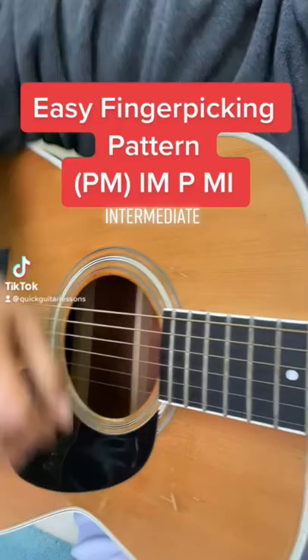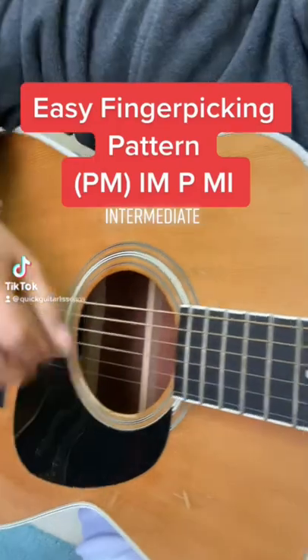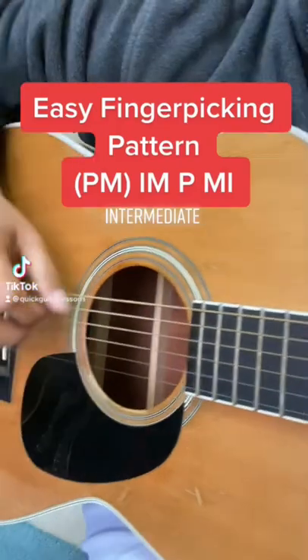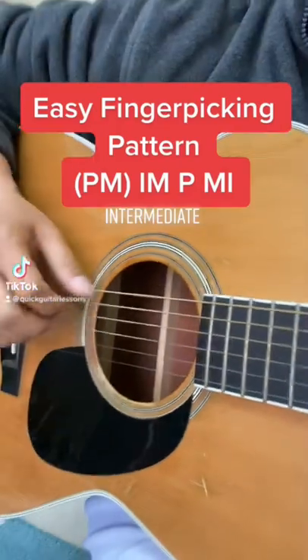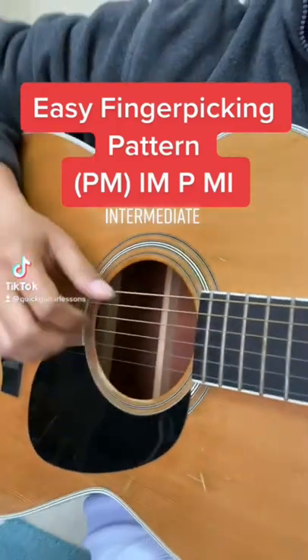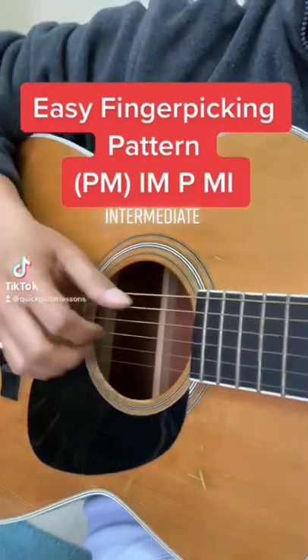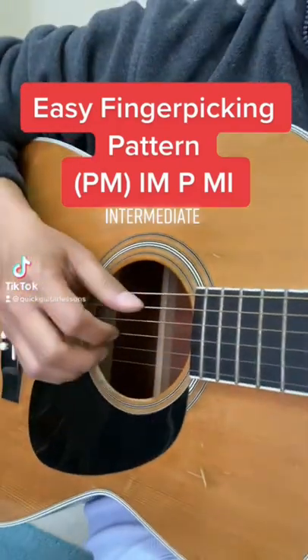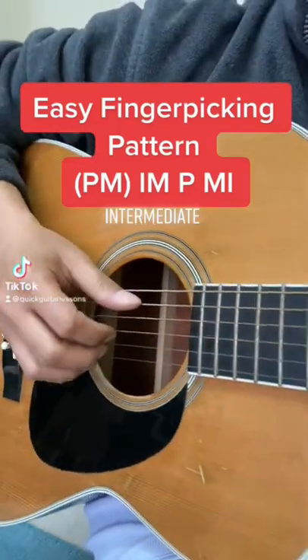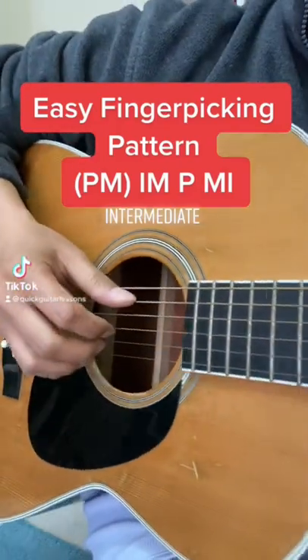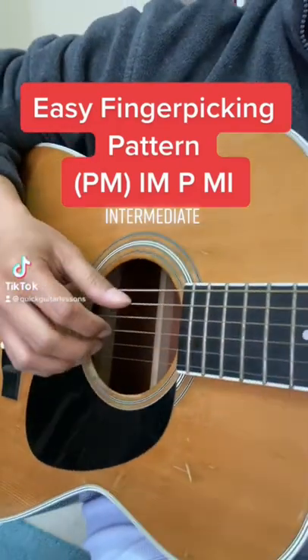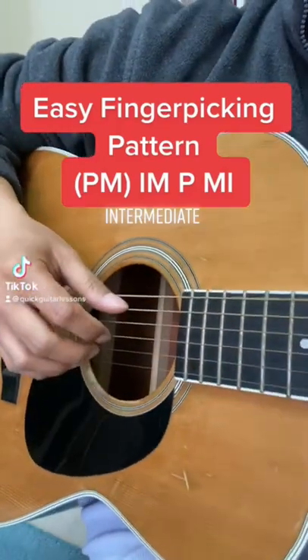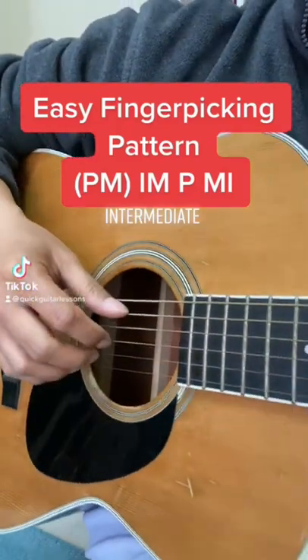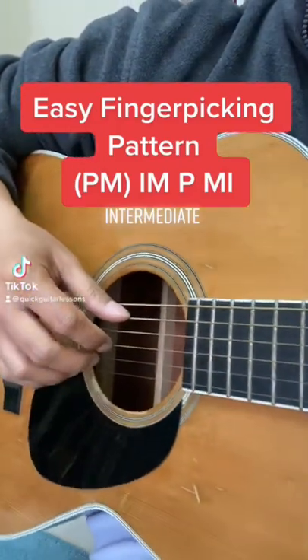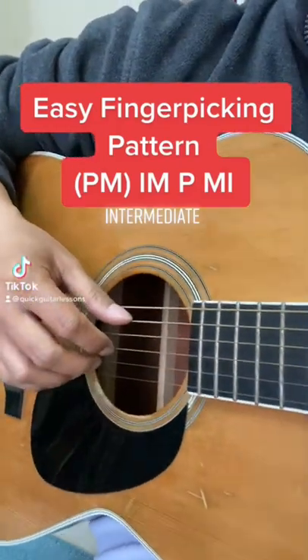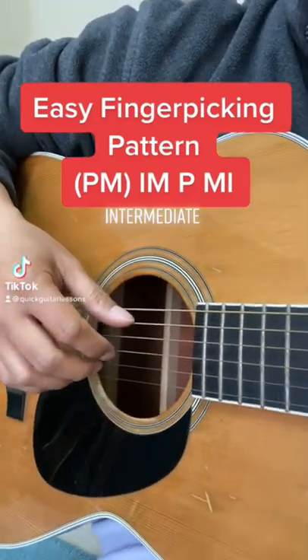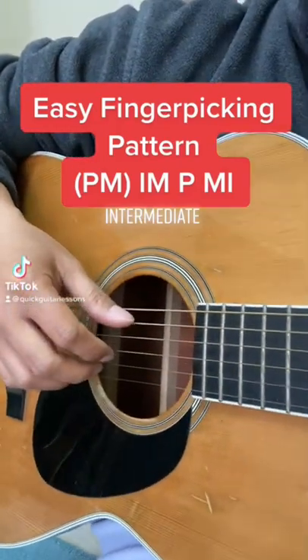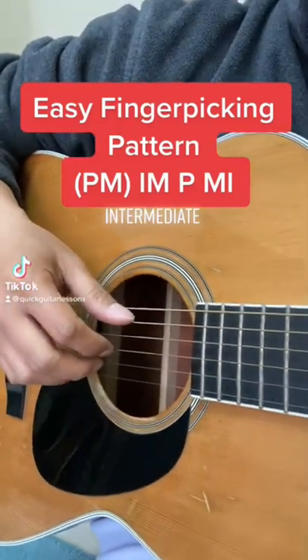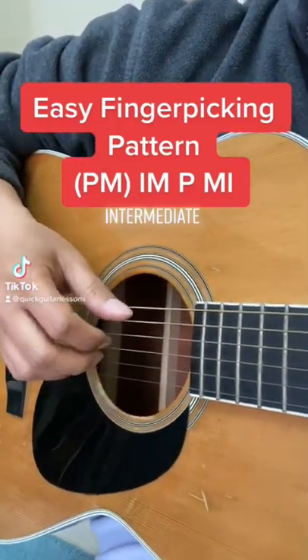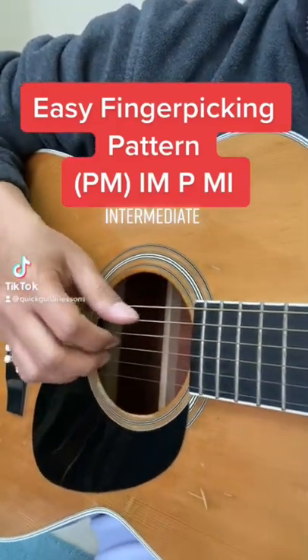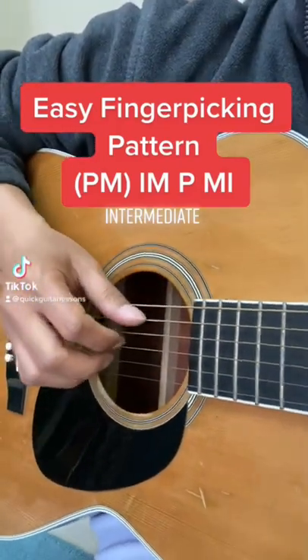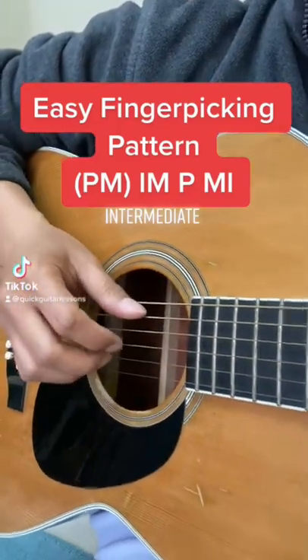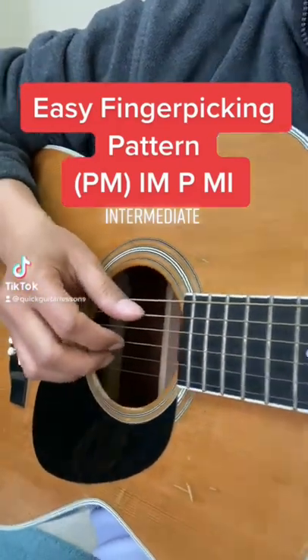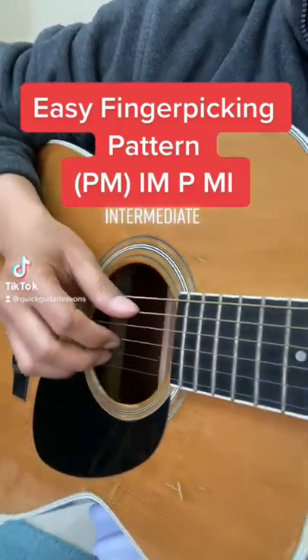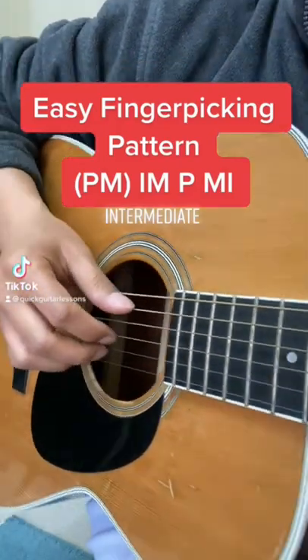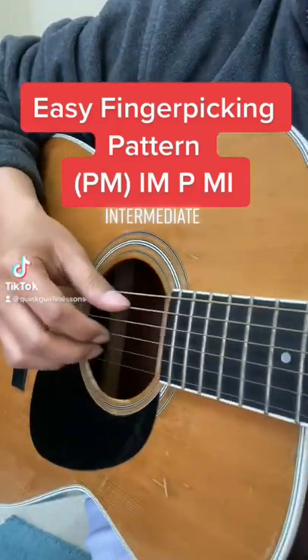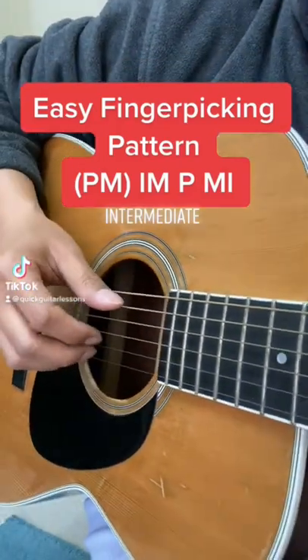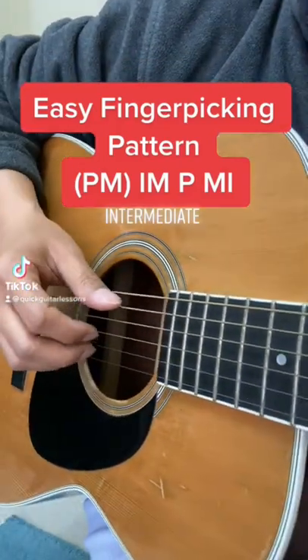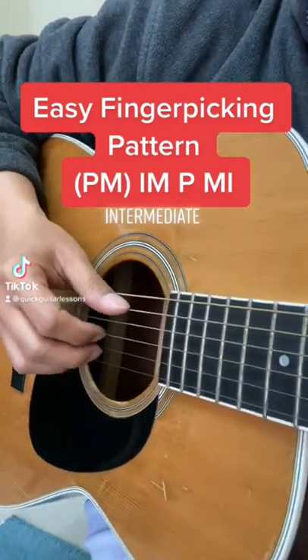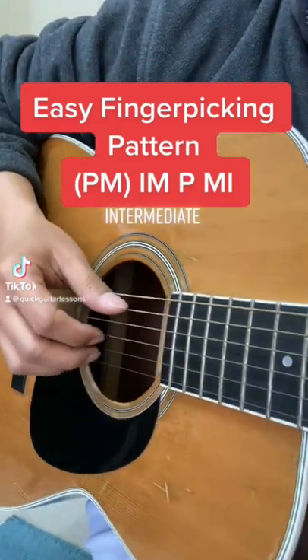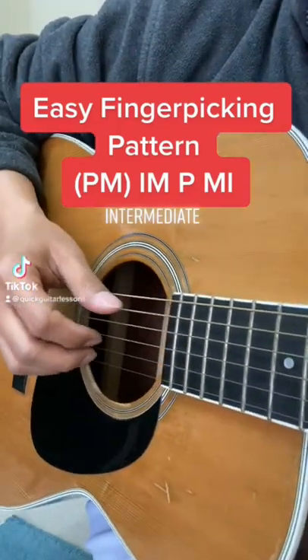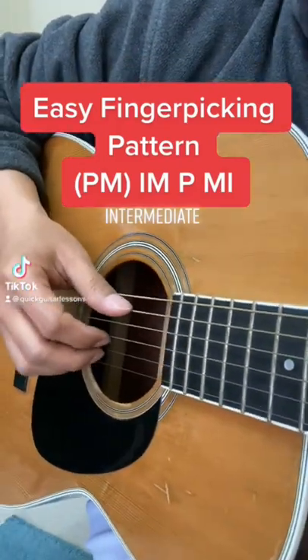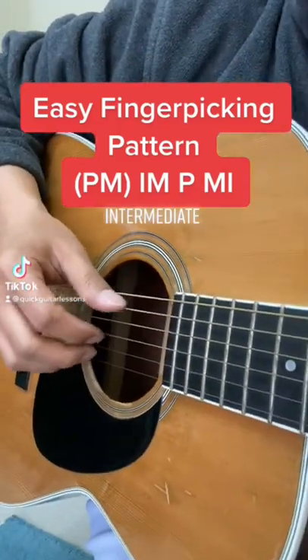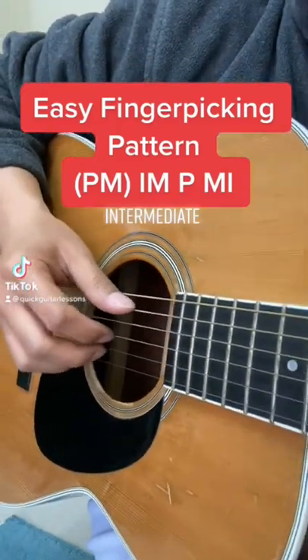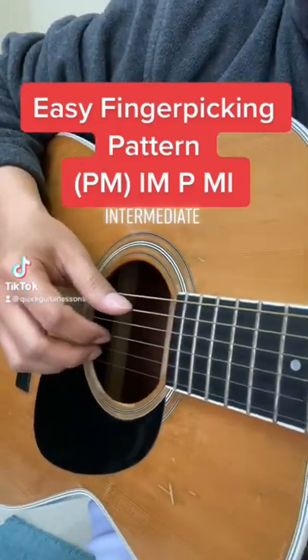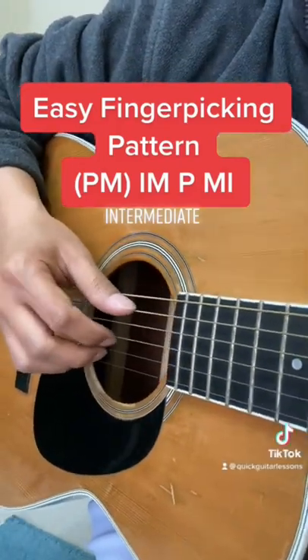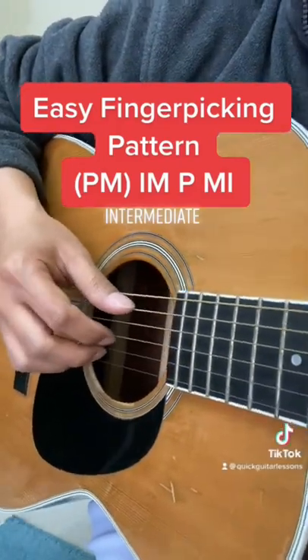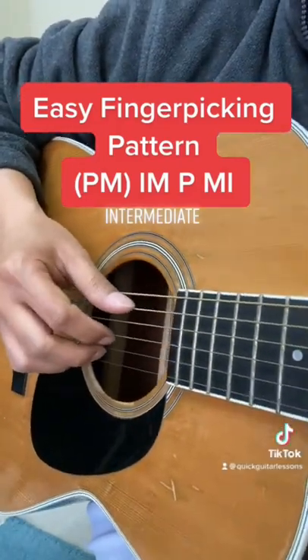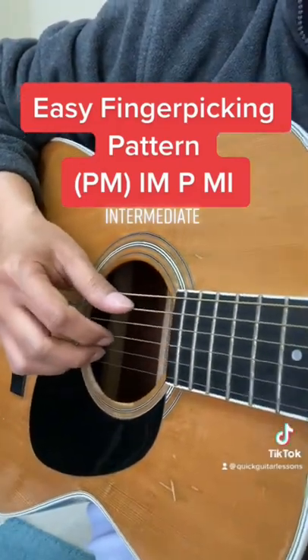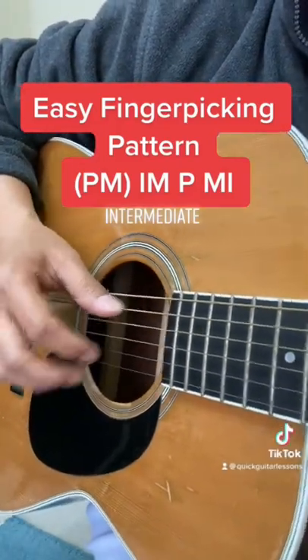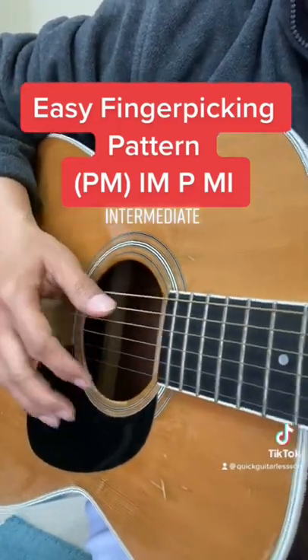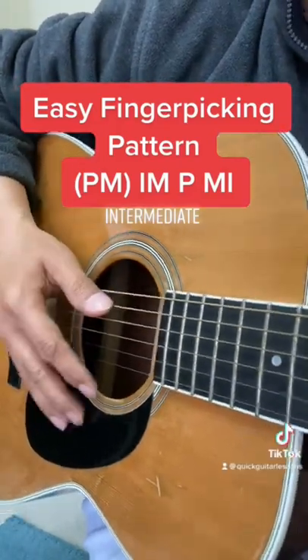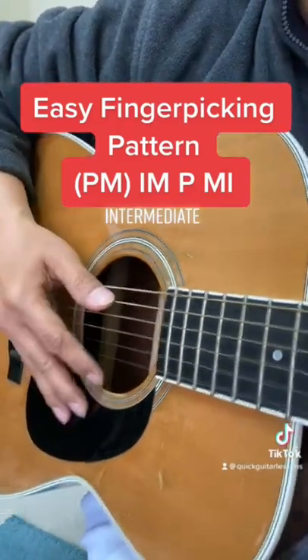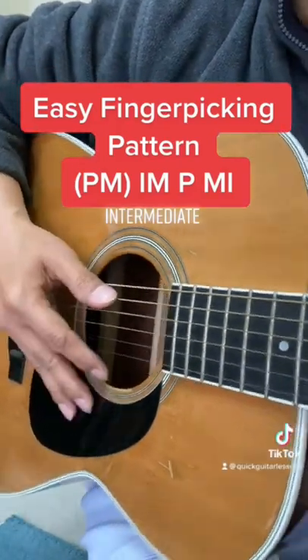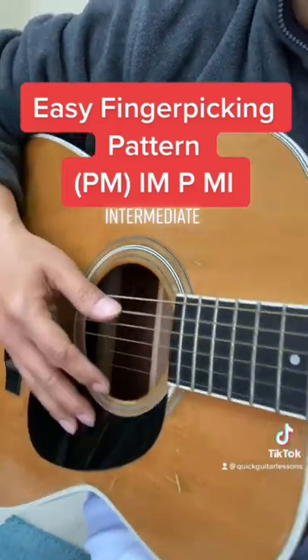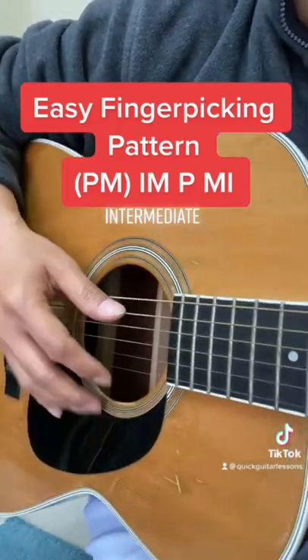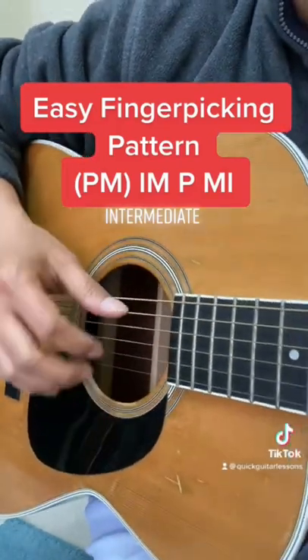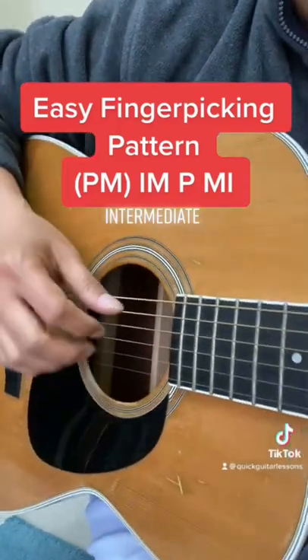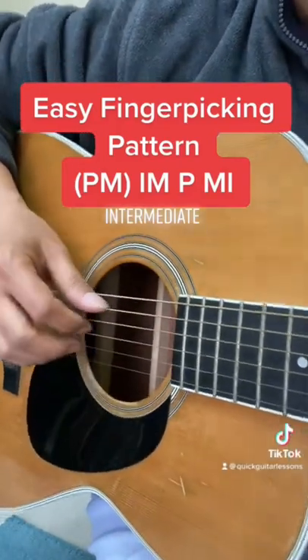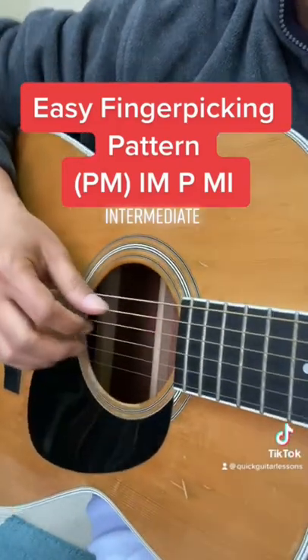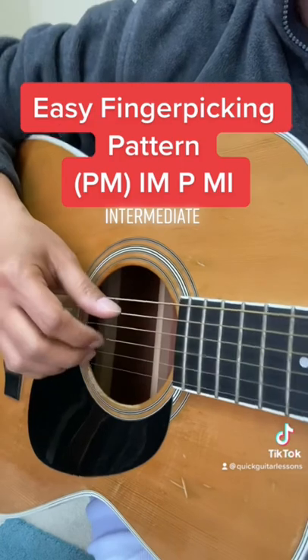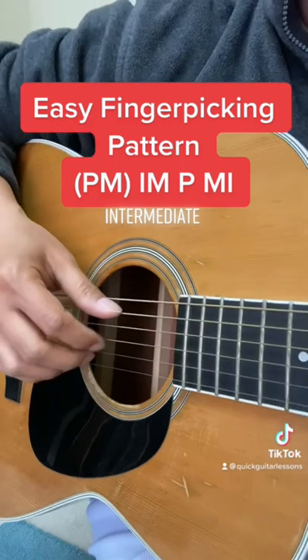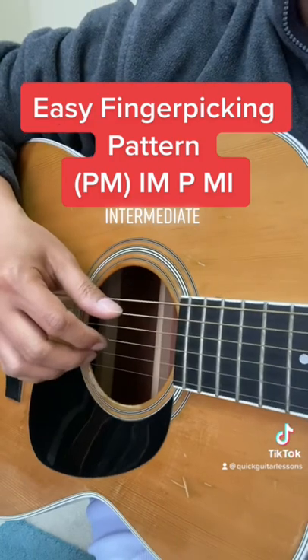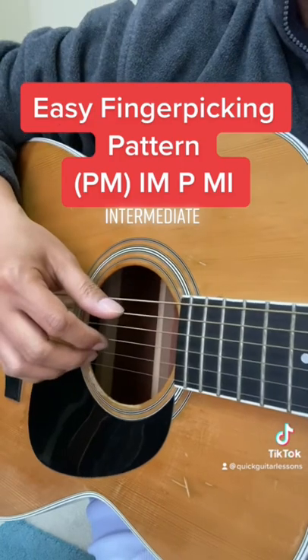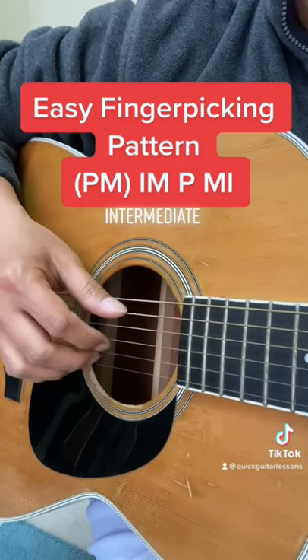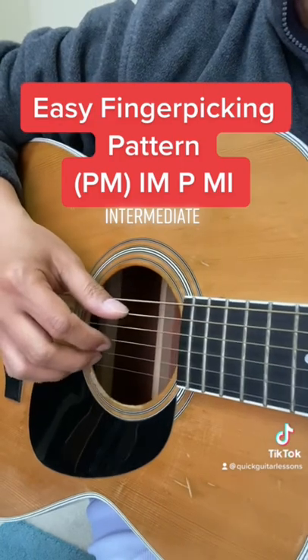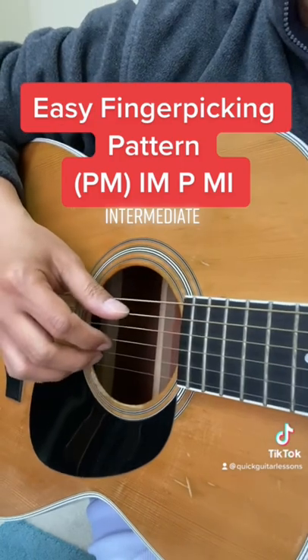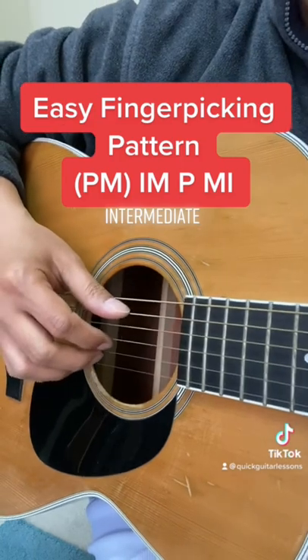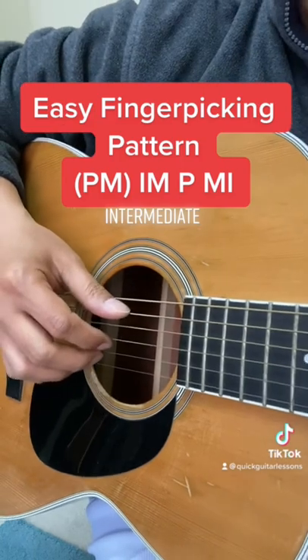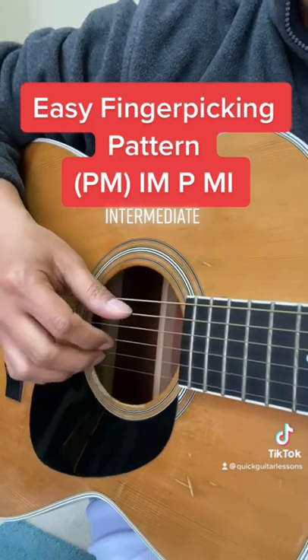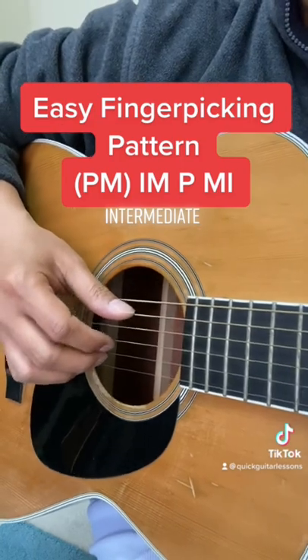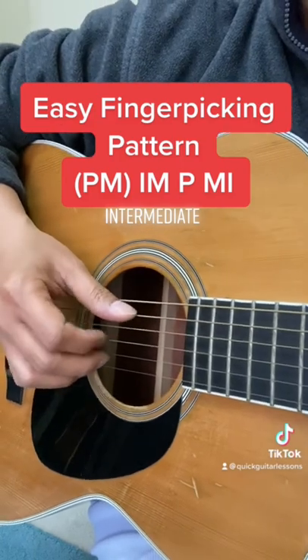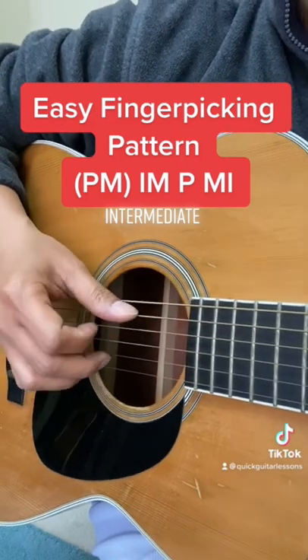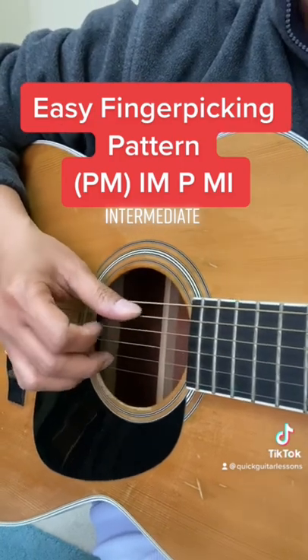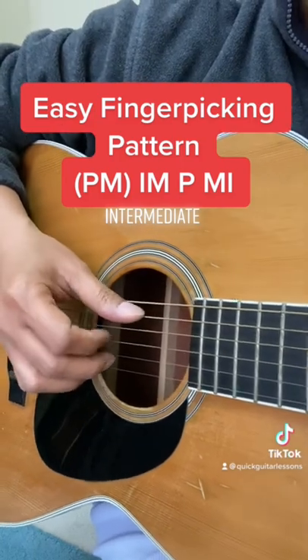Quick Guitar Lessons here. Today I'm going to show you a really simple finger picking pattern. On my left hand, I'm using a C chord.